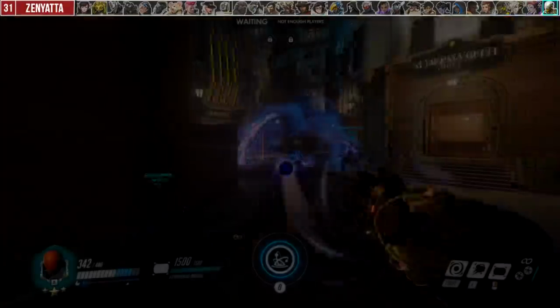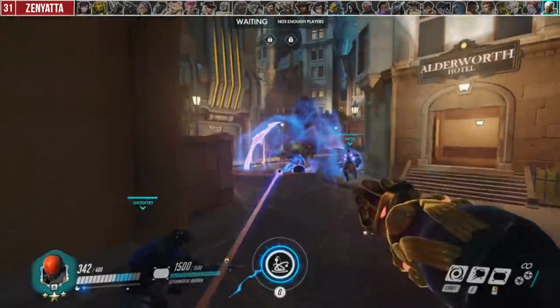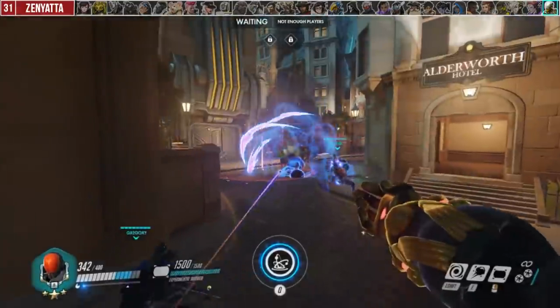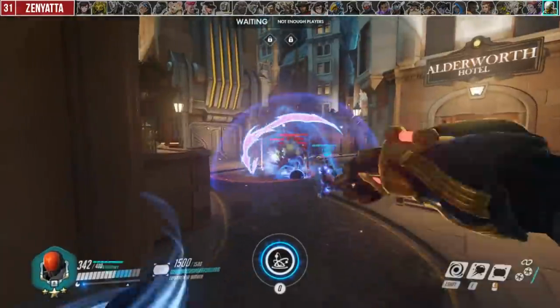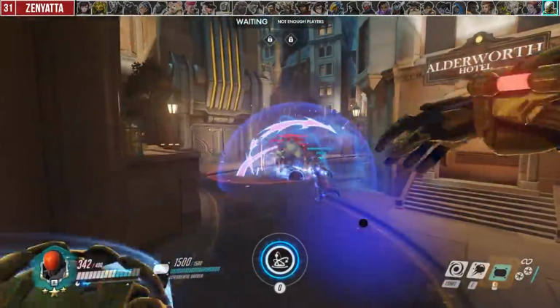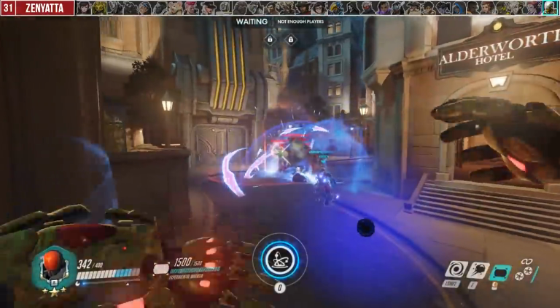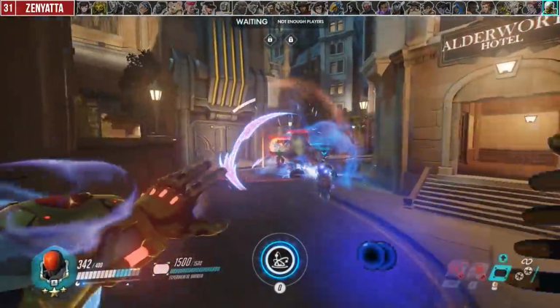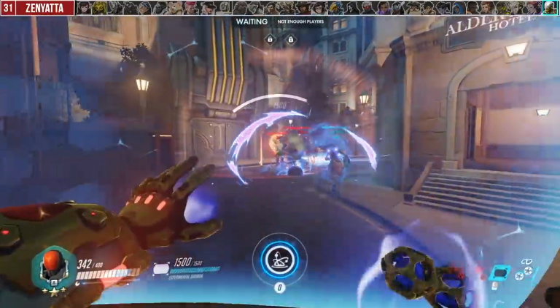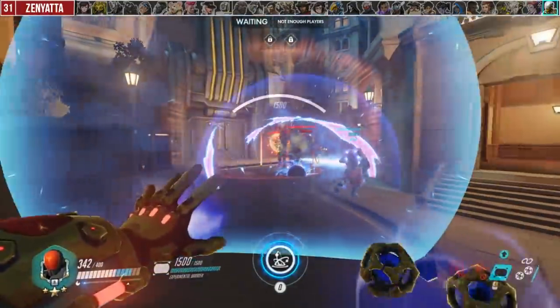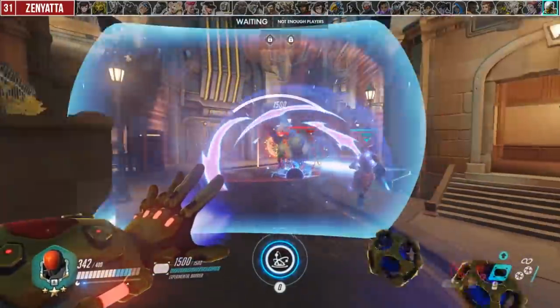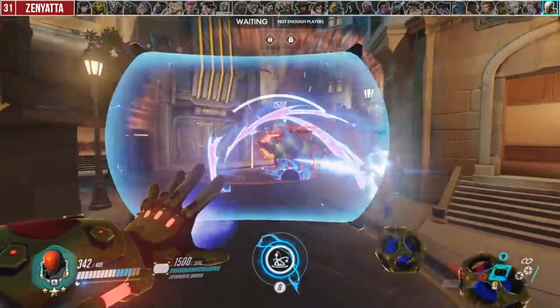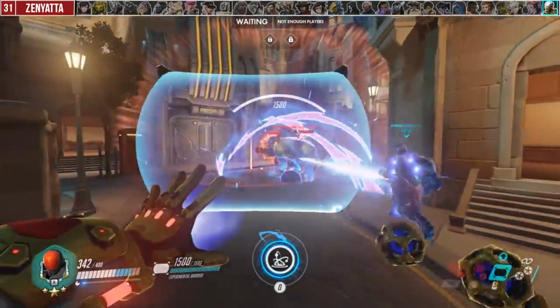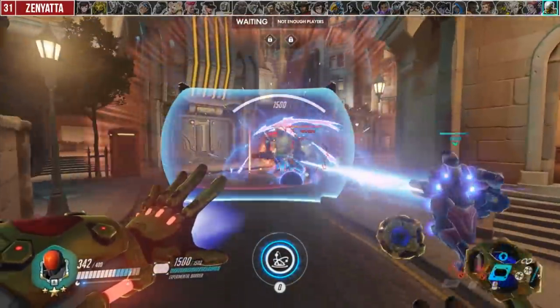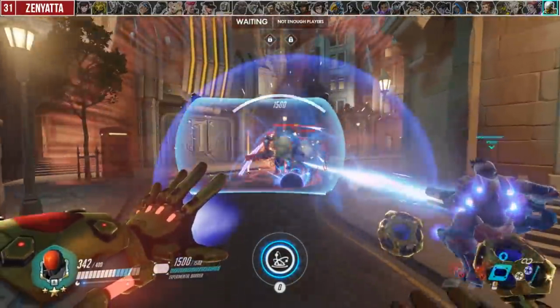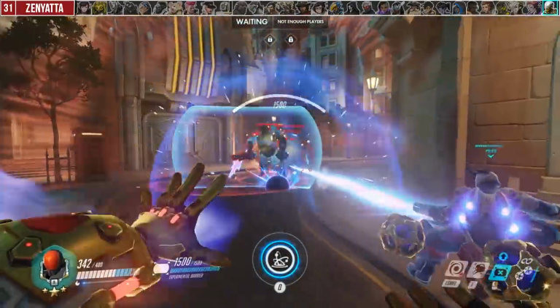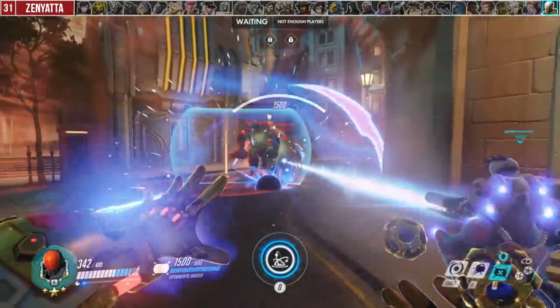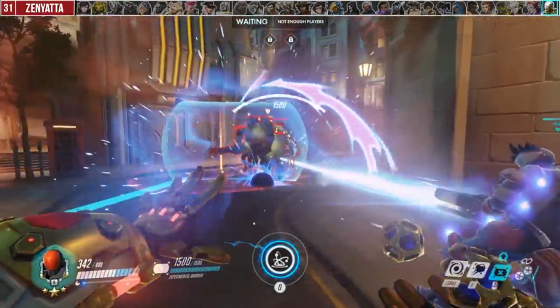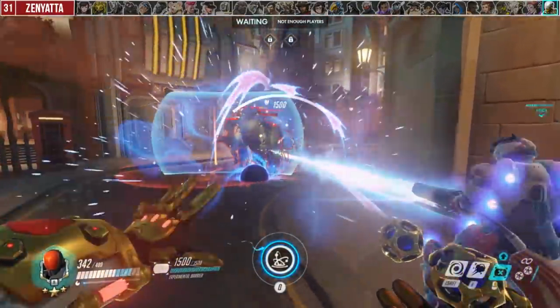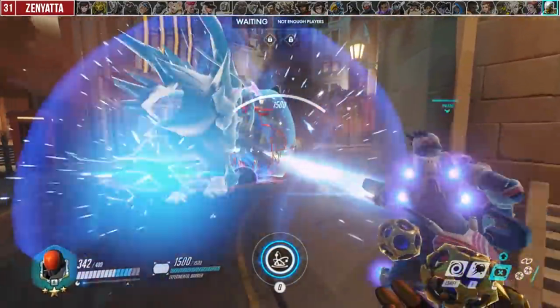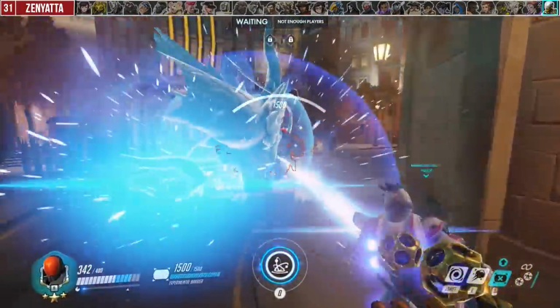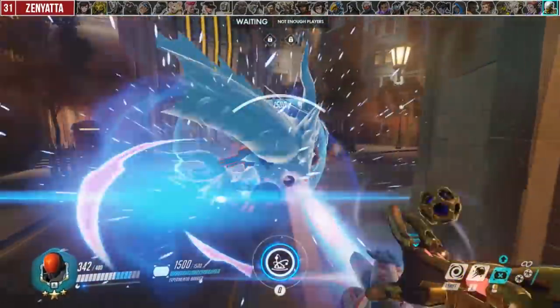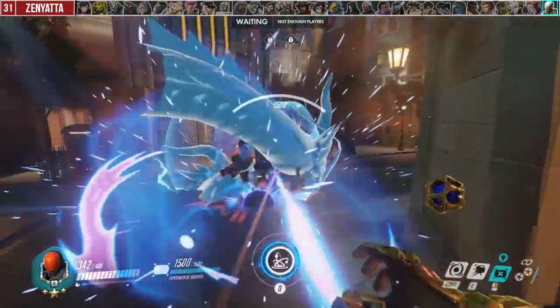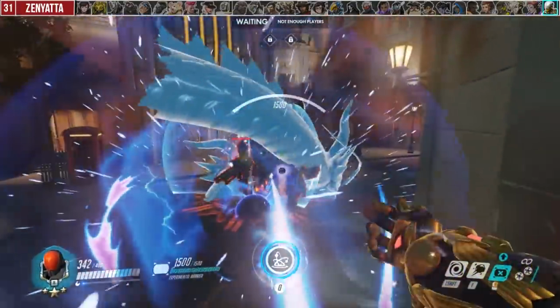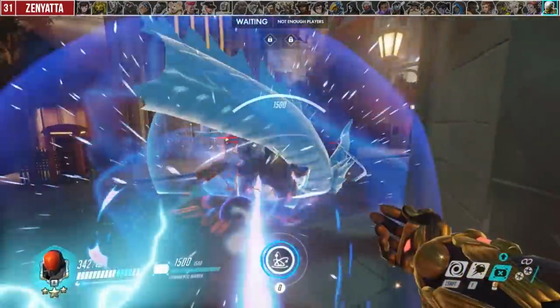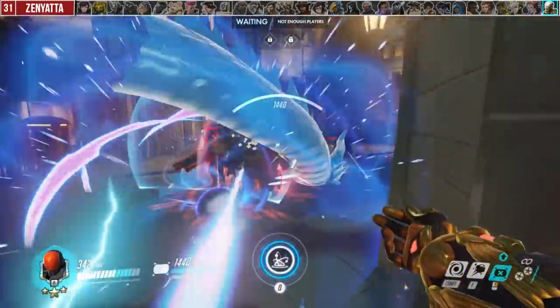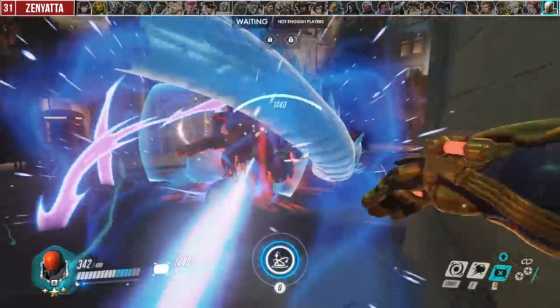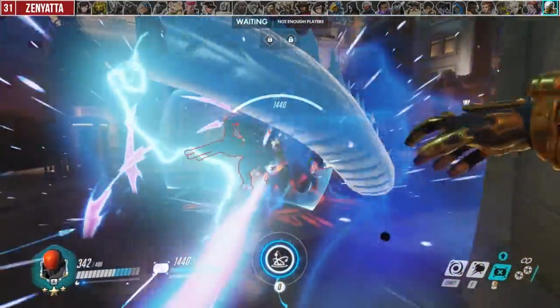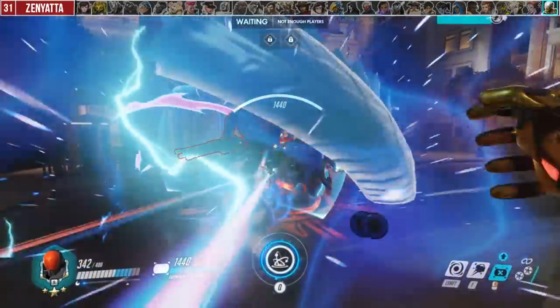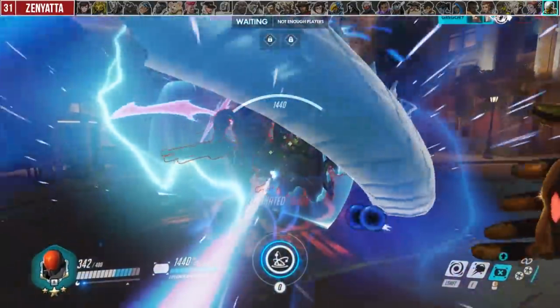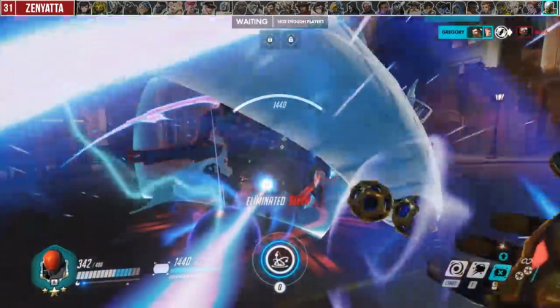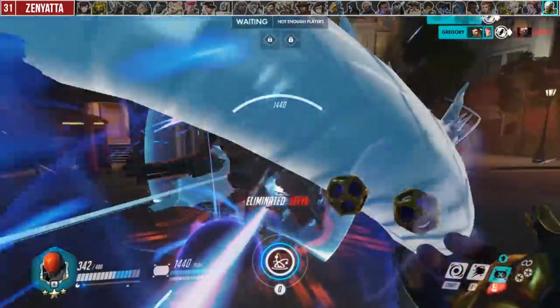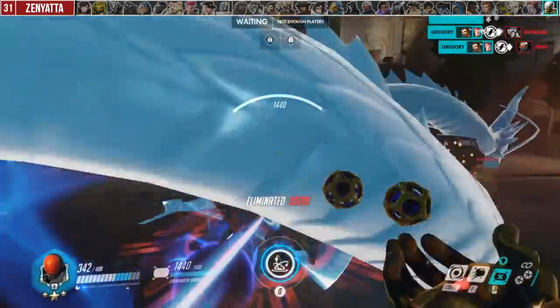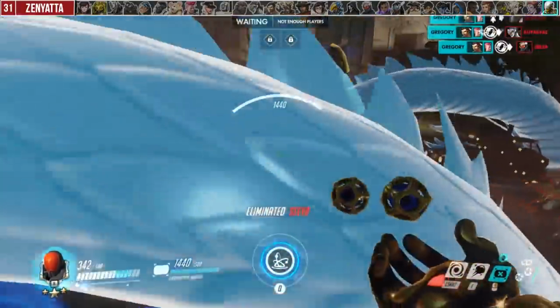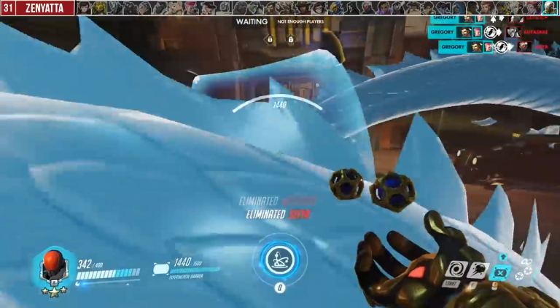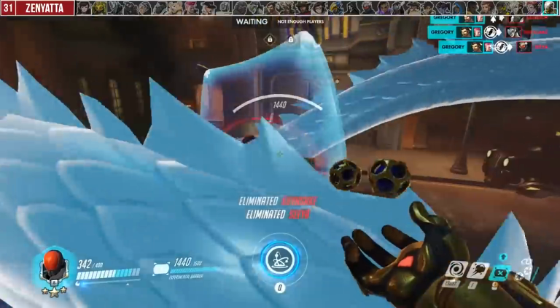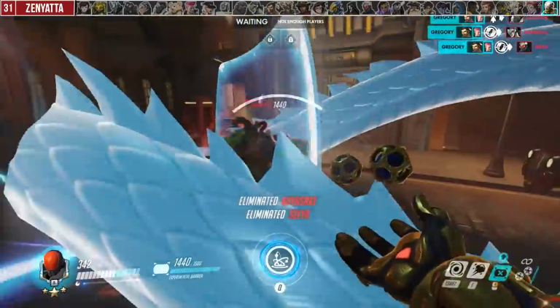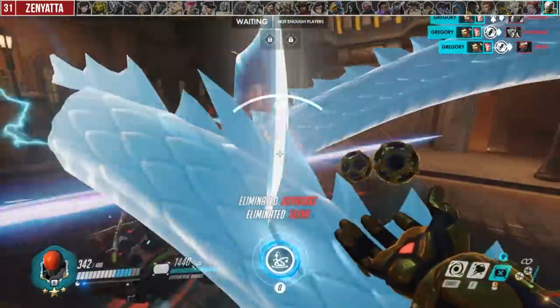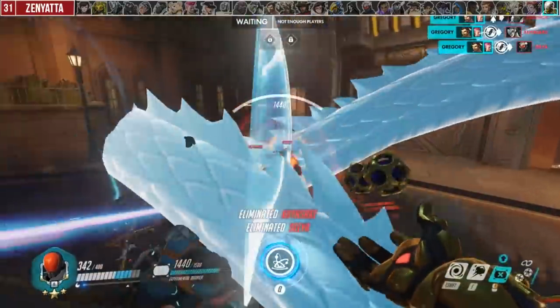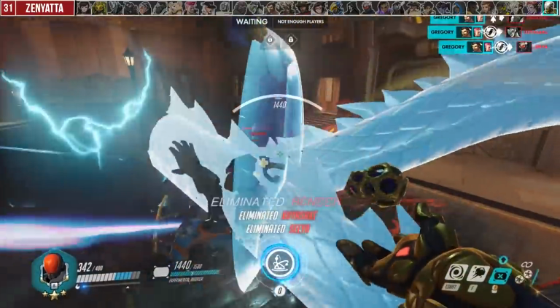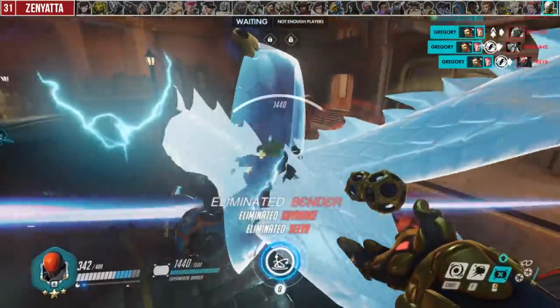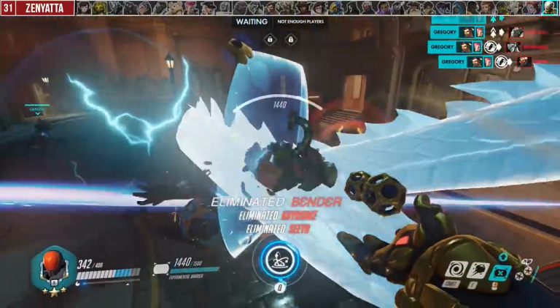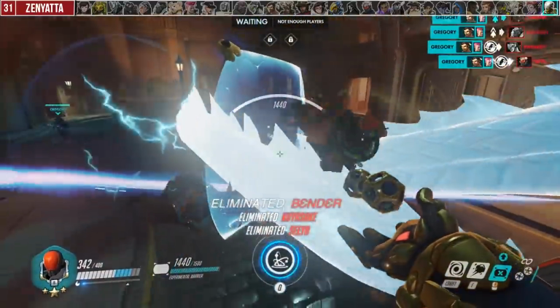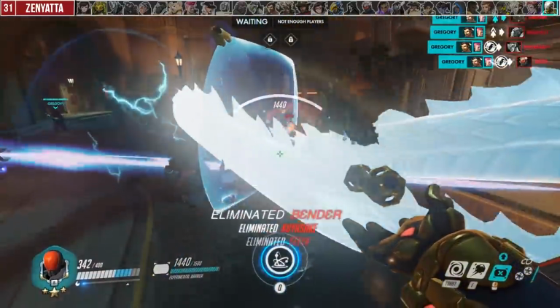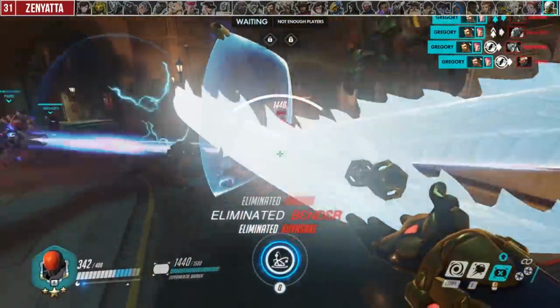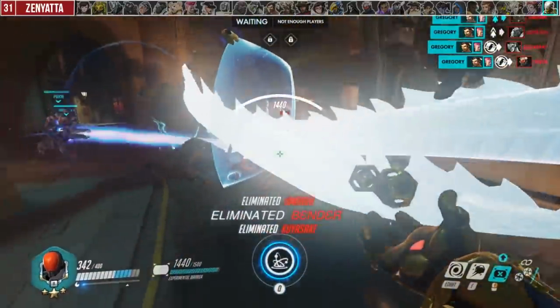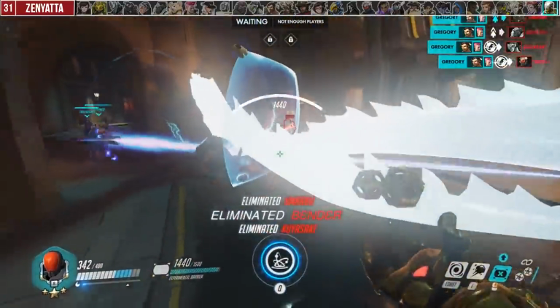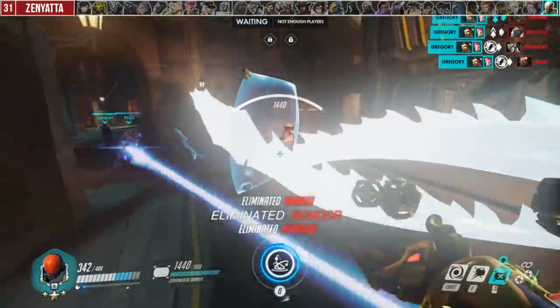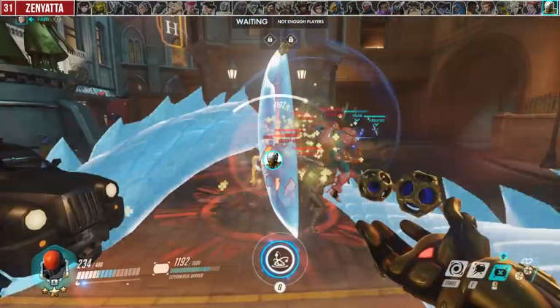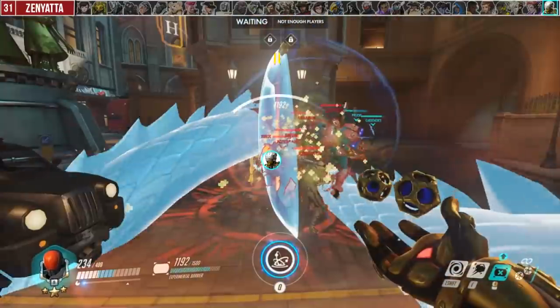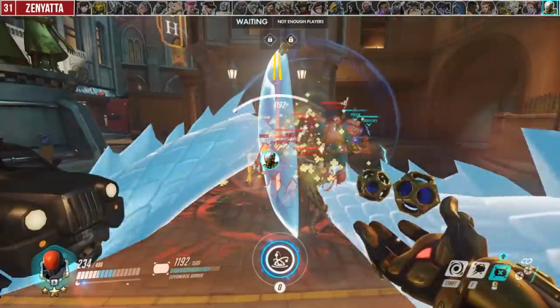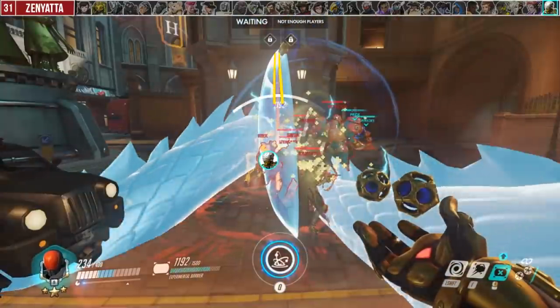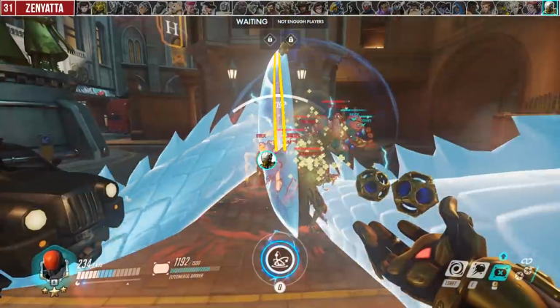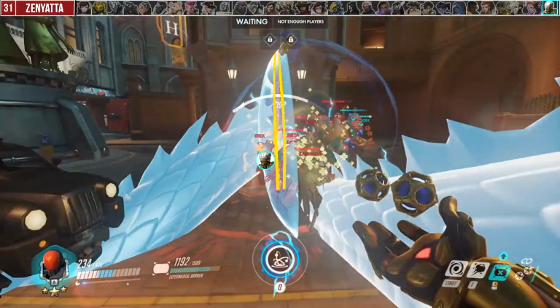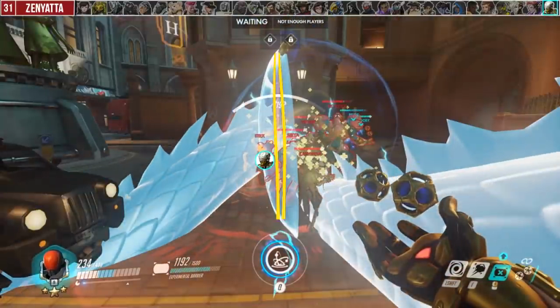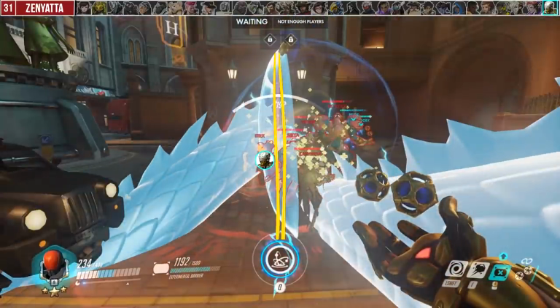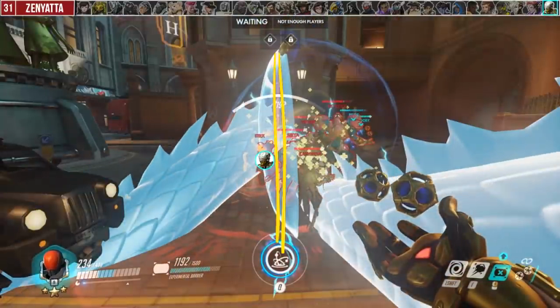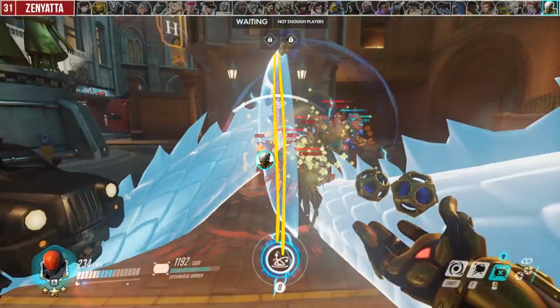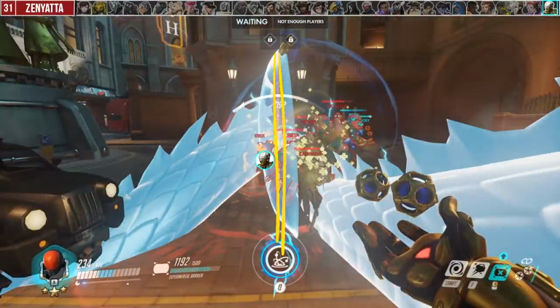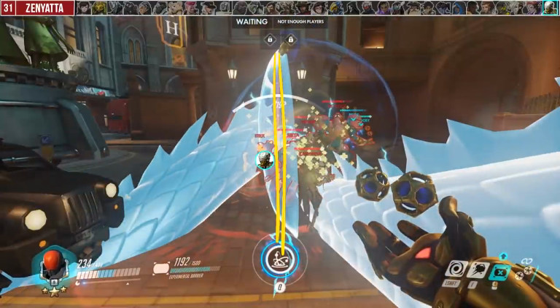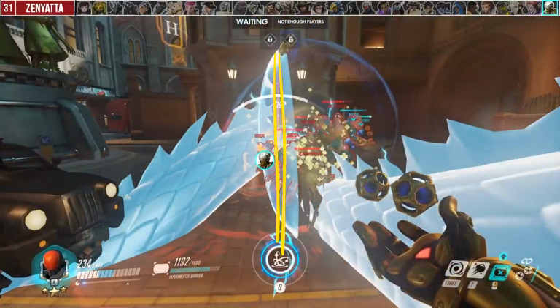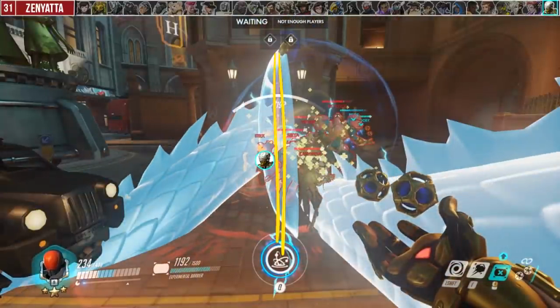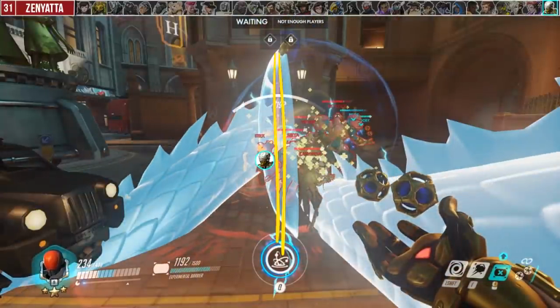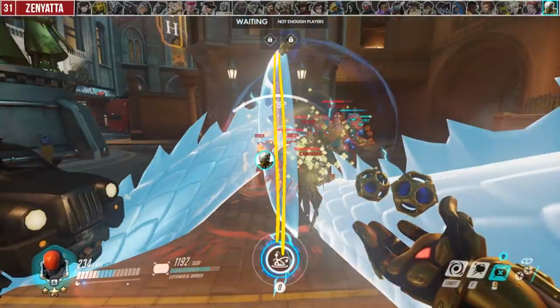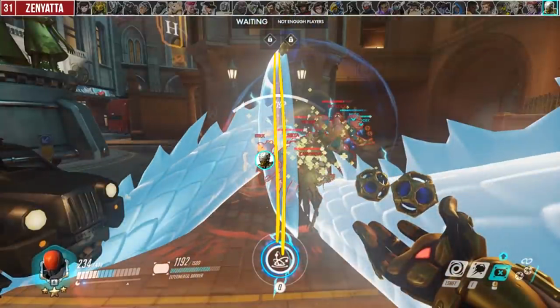Against Zenyatta, use Experimental Barrier to cut off Transcendence healing by blocking its line of sight. Super simple, but super effective.